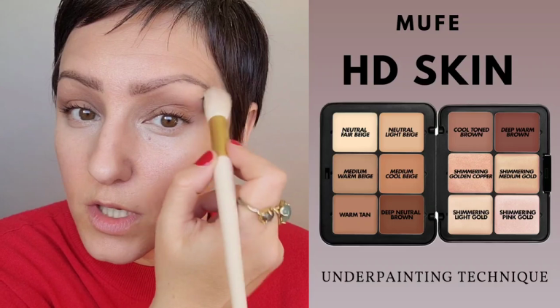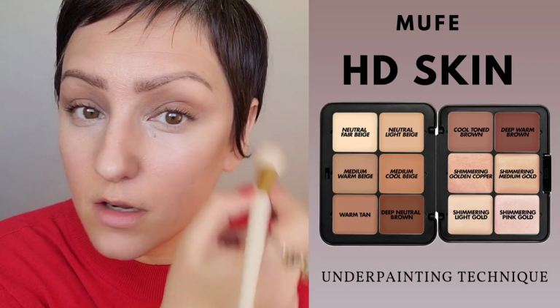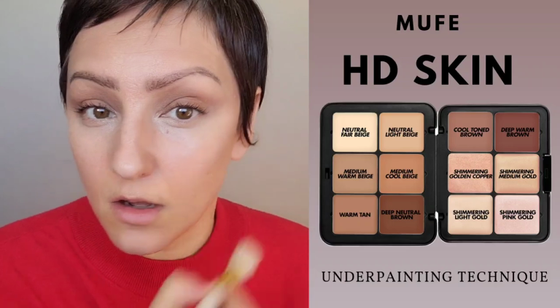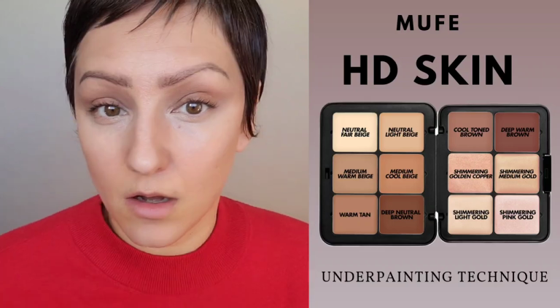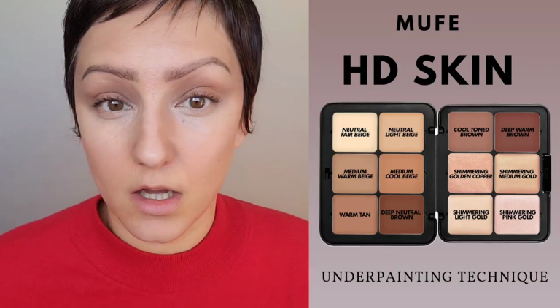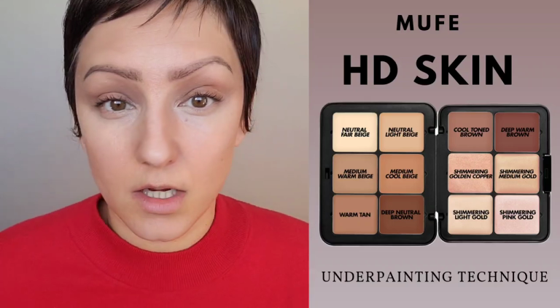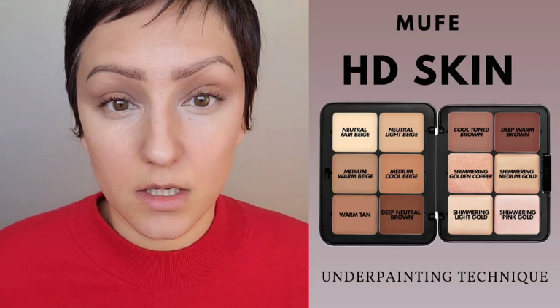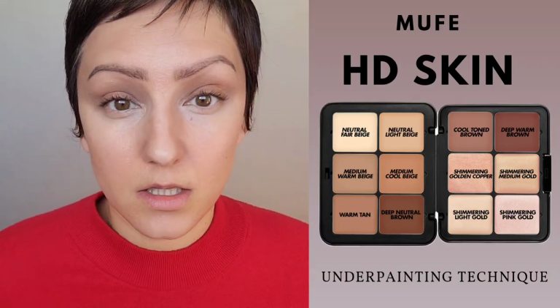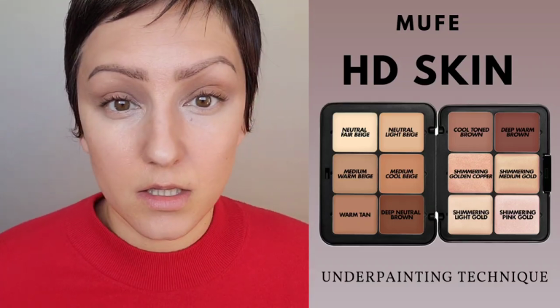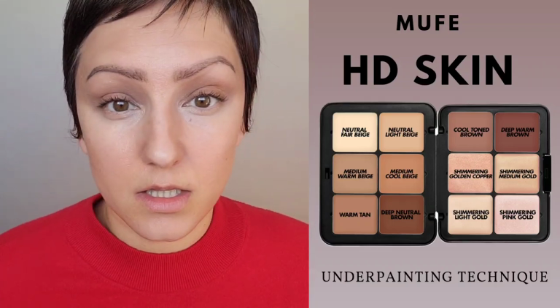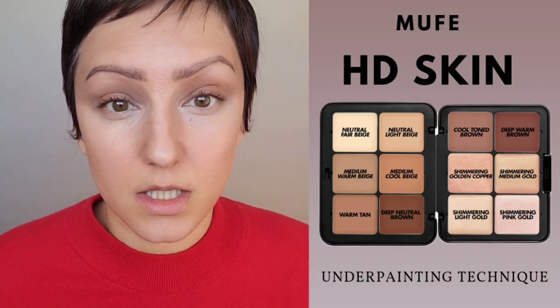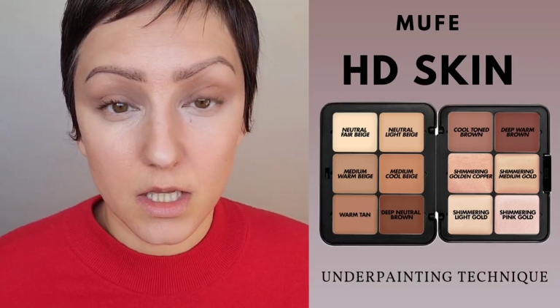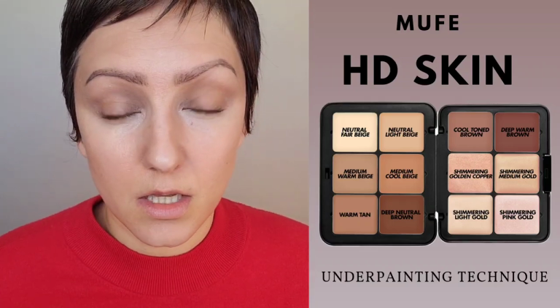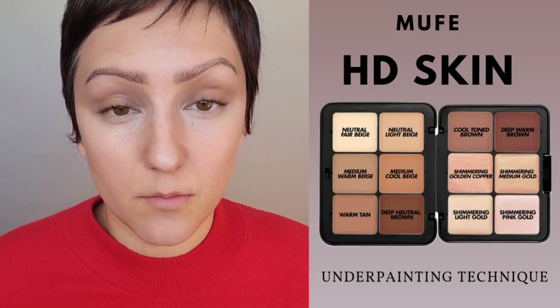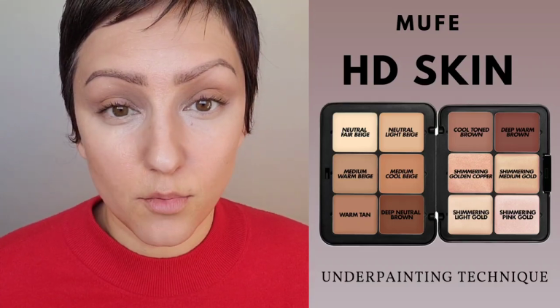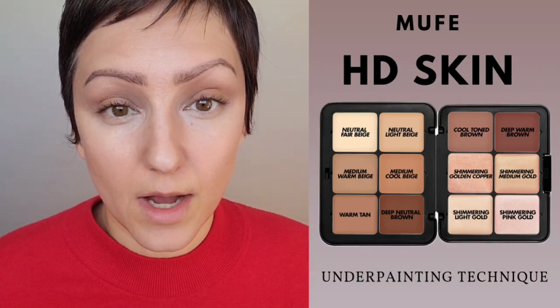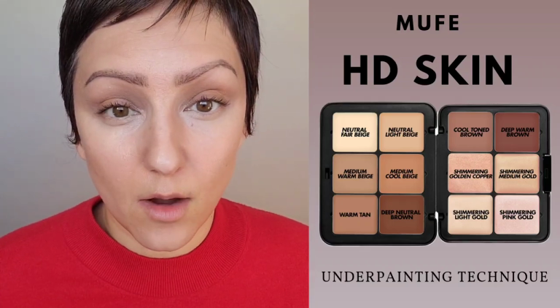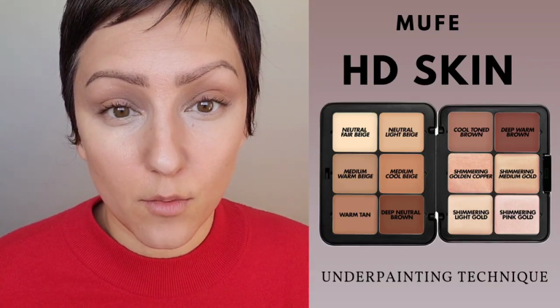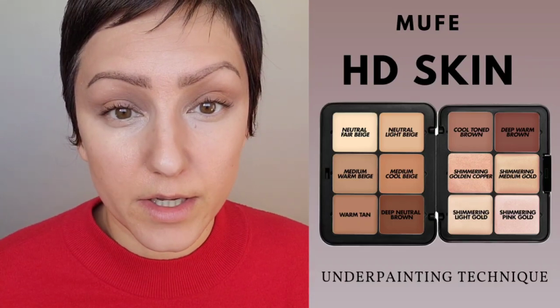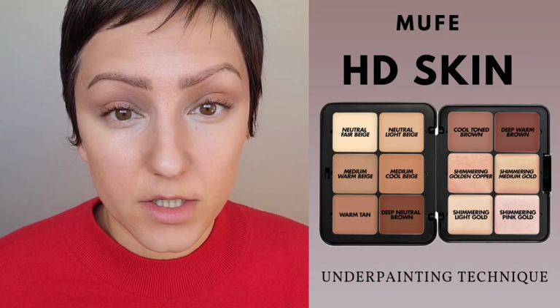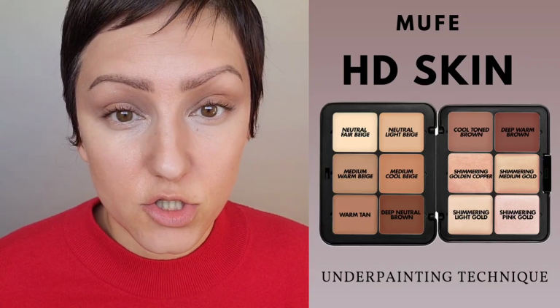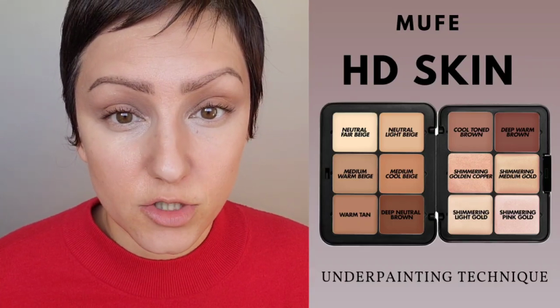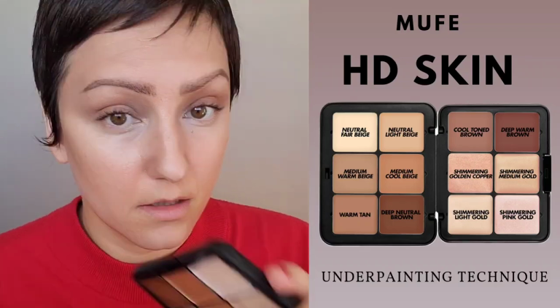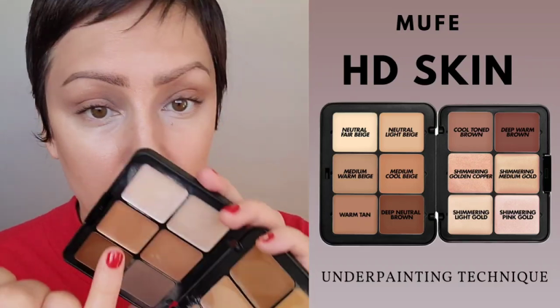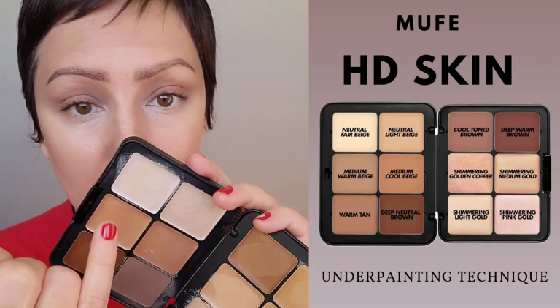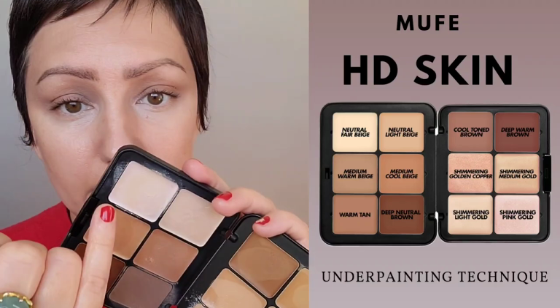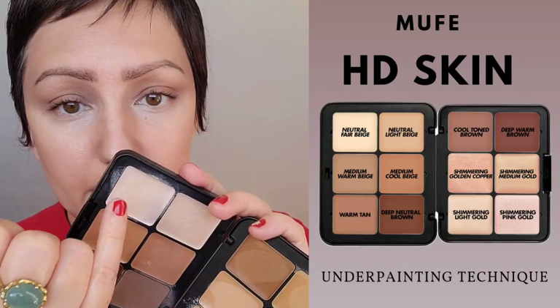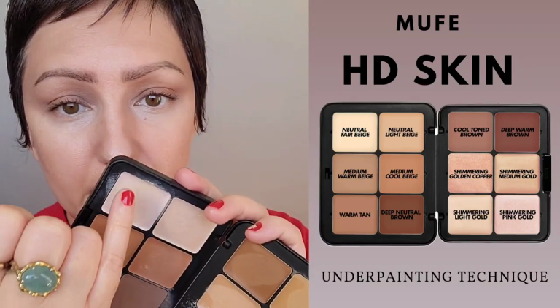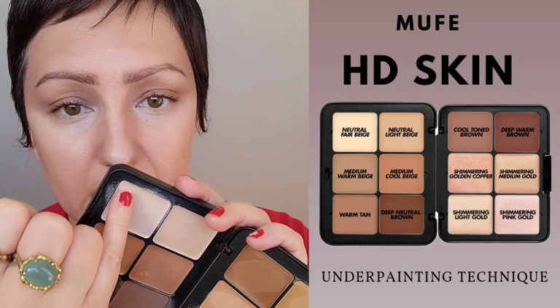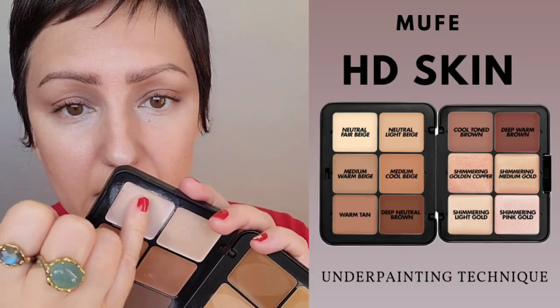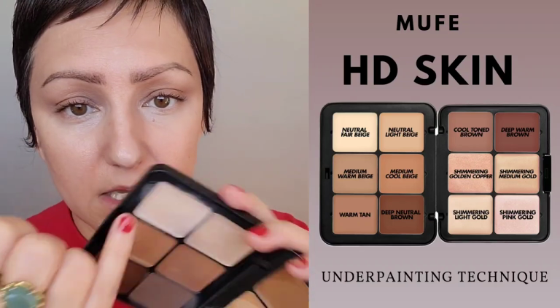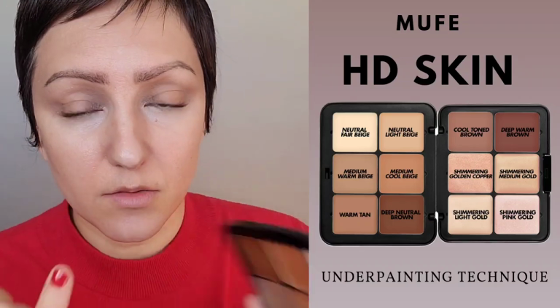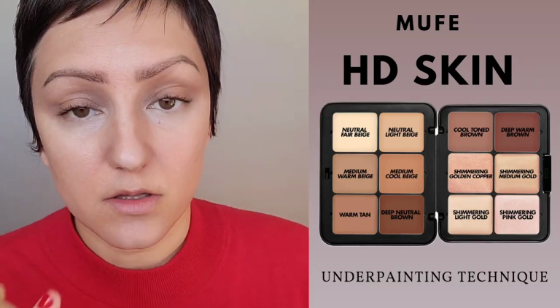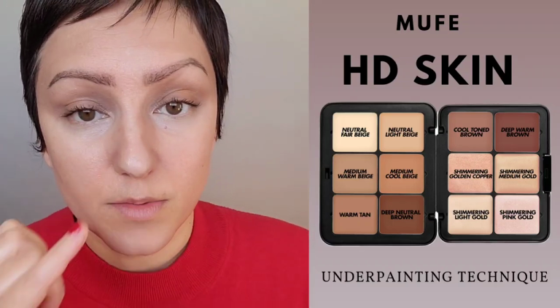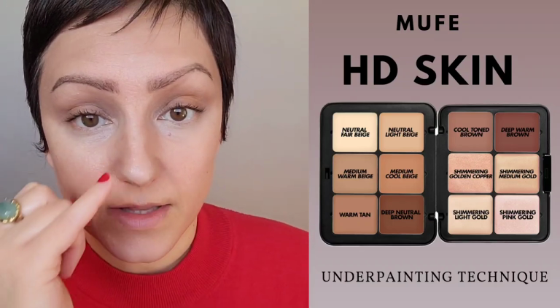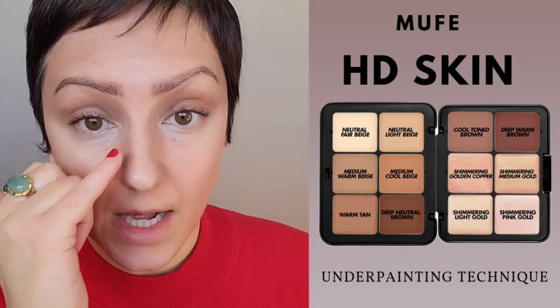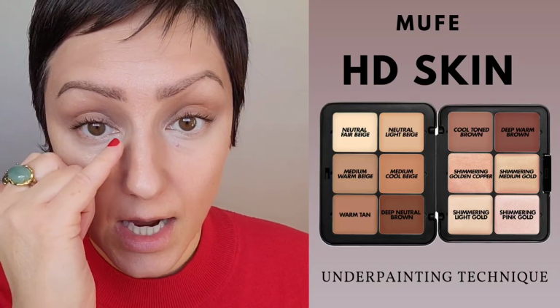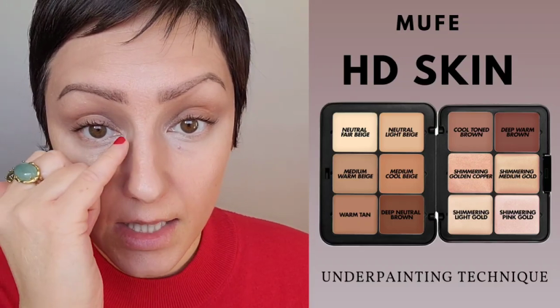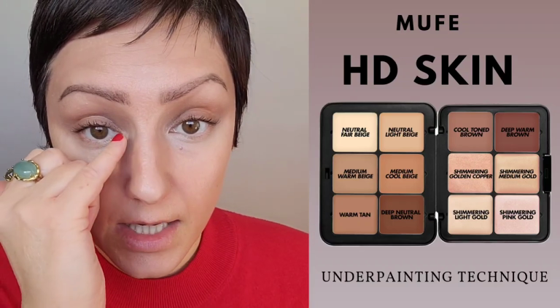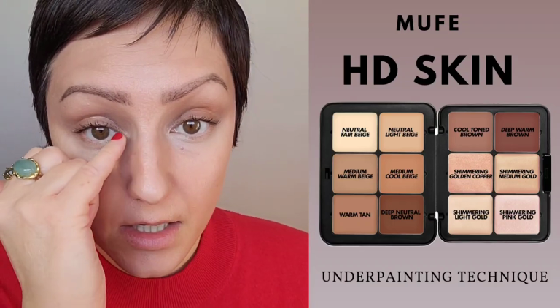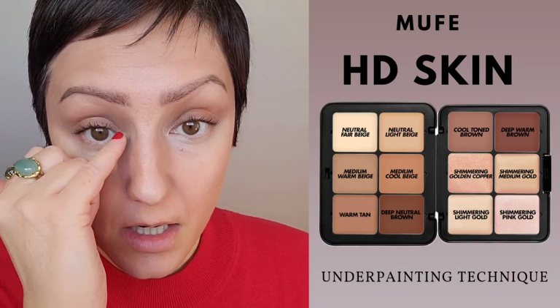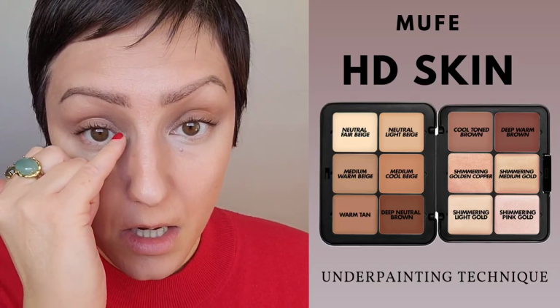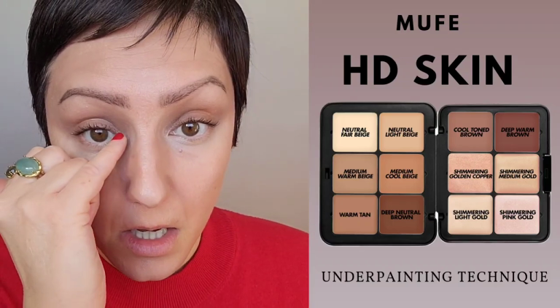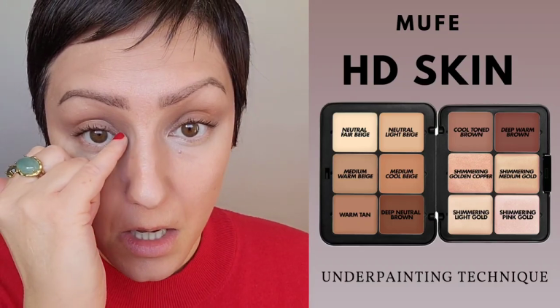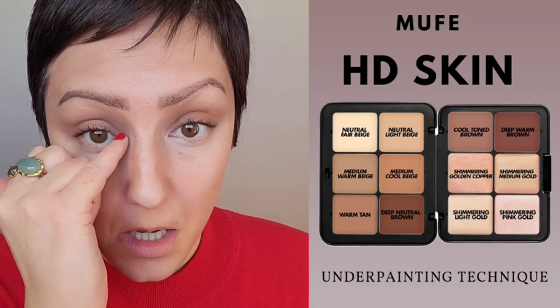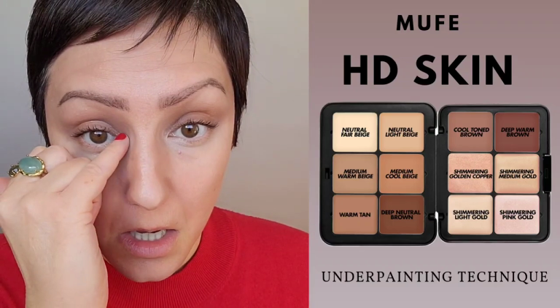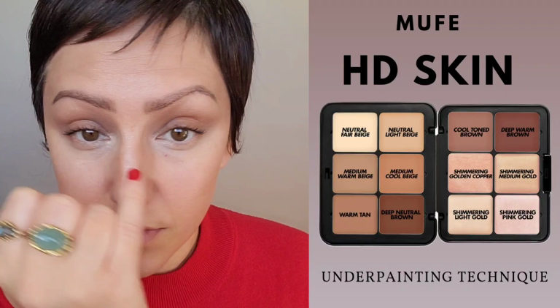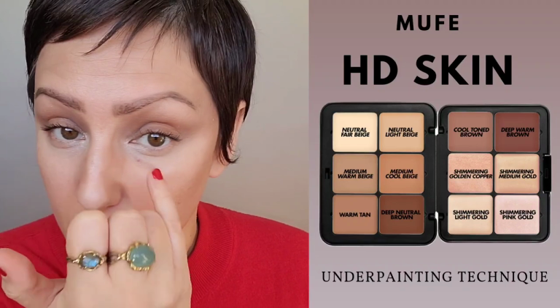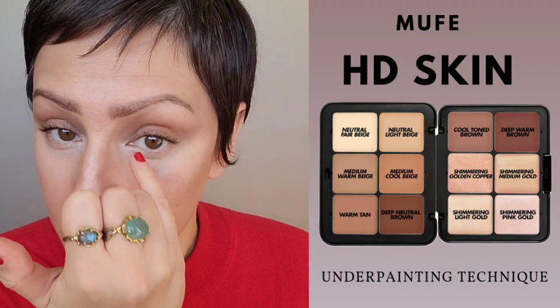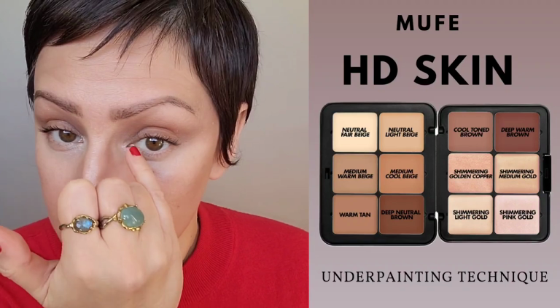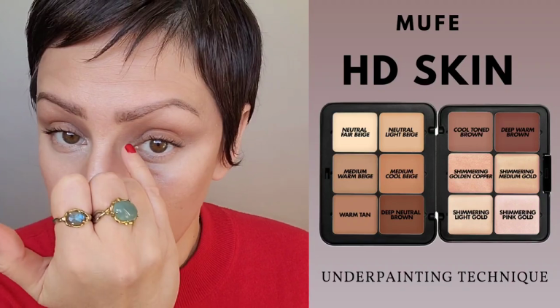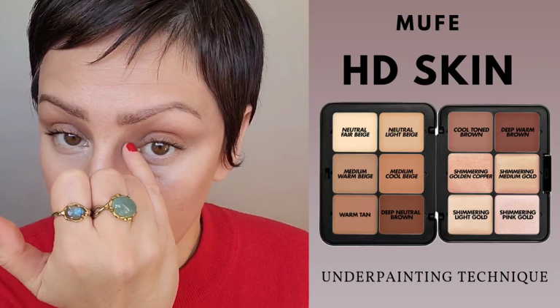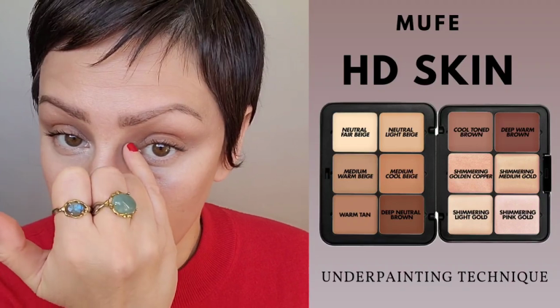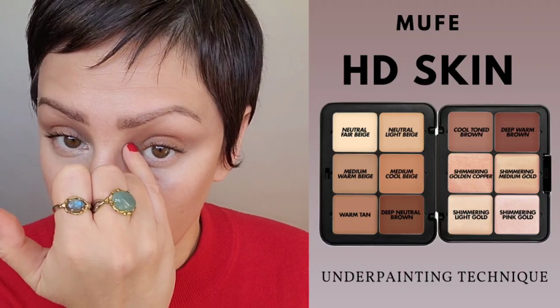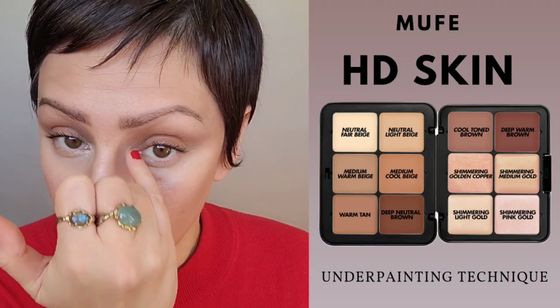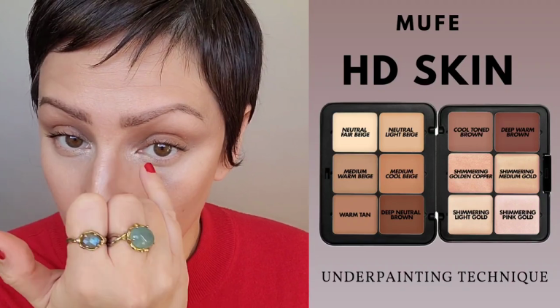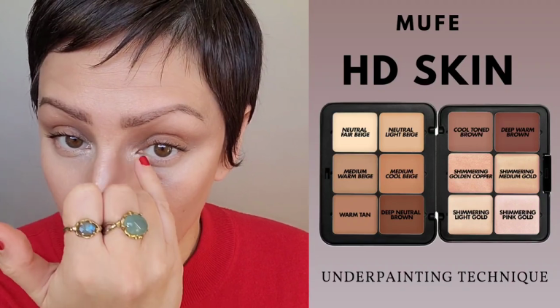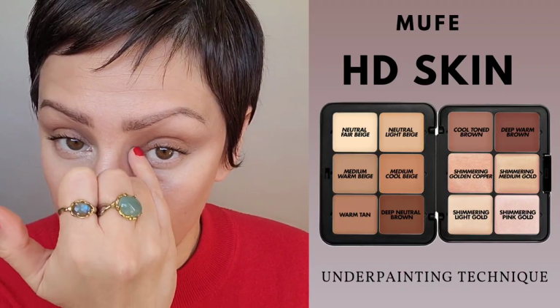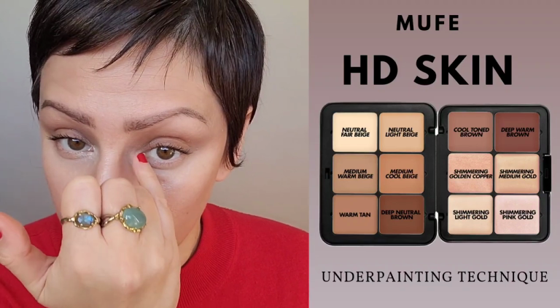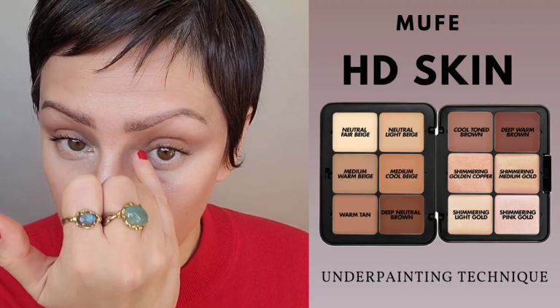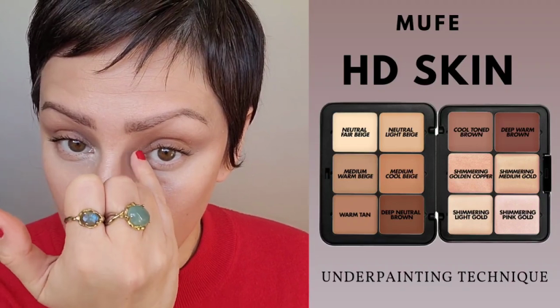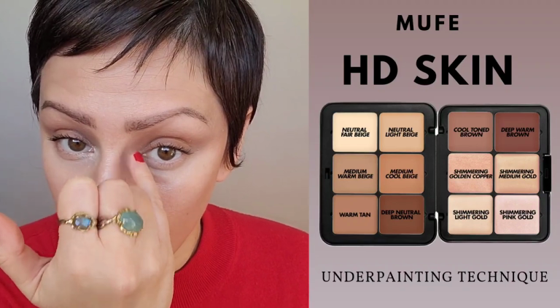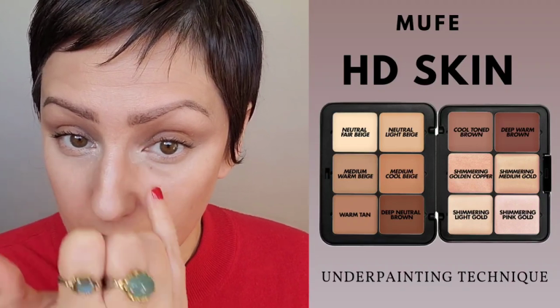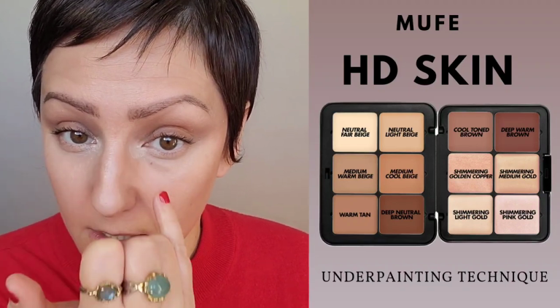Putting the highlight on the brow ridge, and grabbing a little bit on my pinky, I'll place that in the inner corner of the eye.